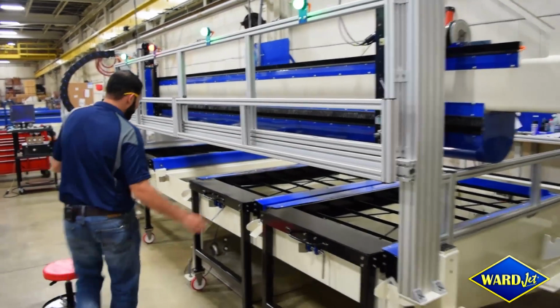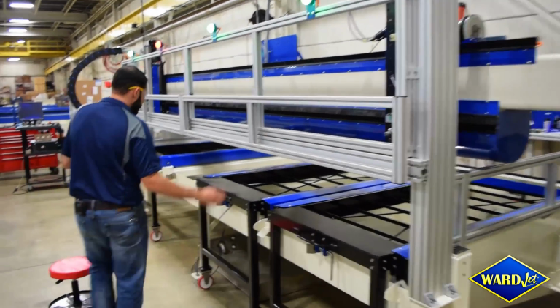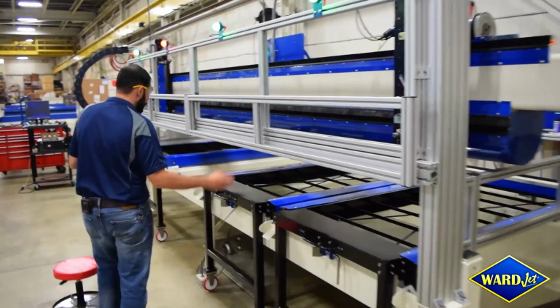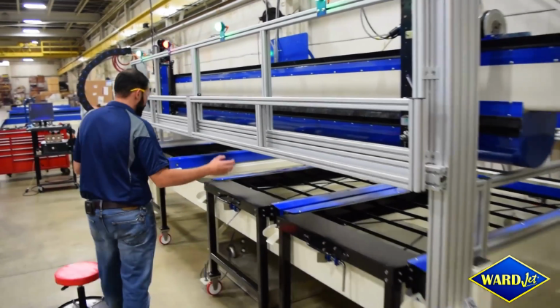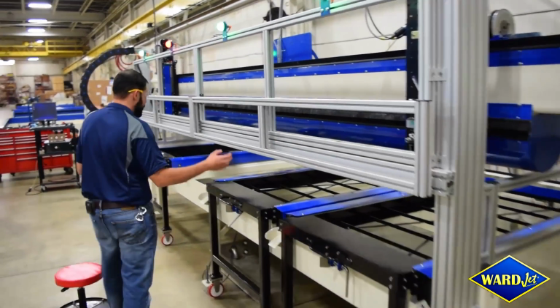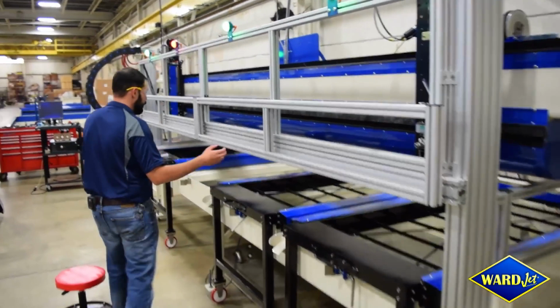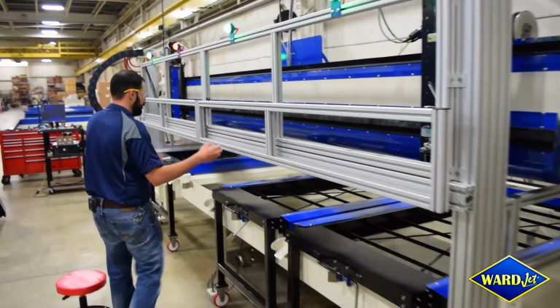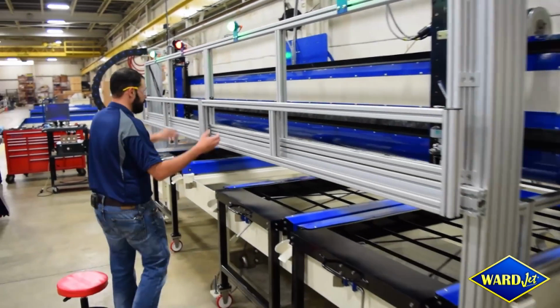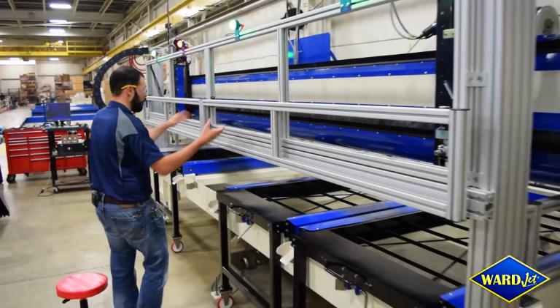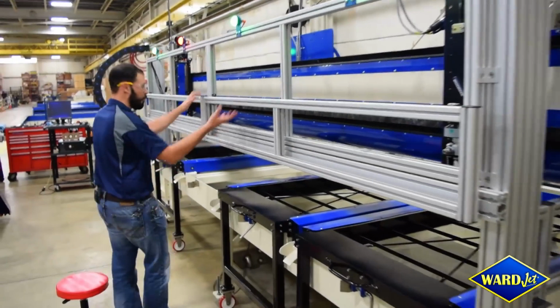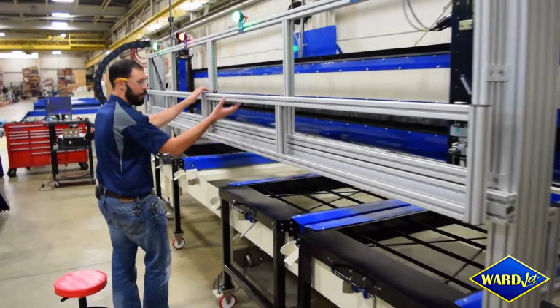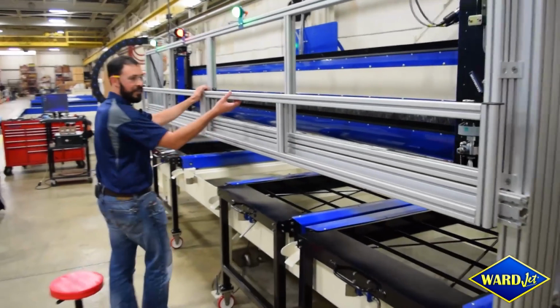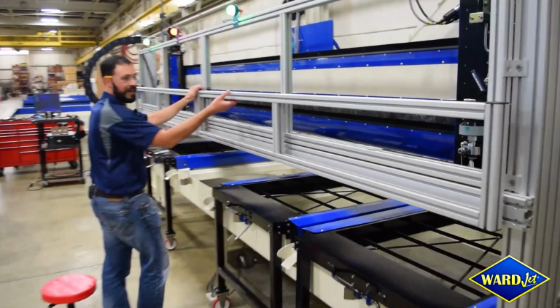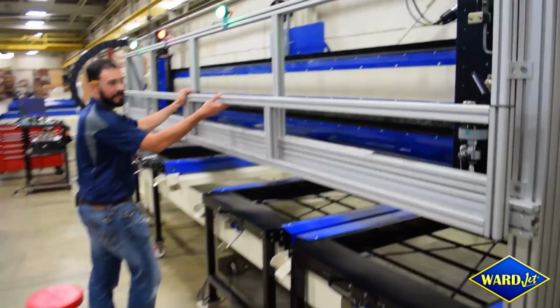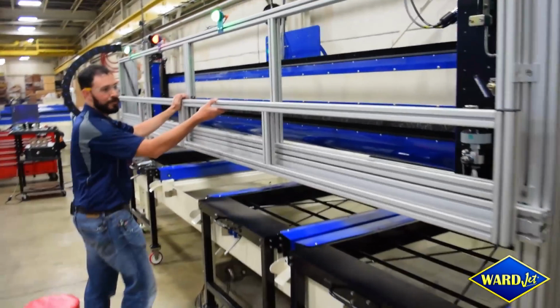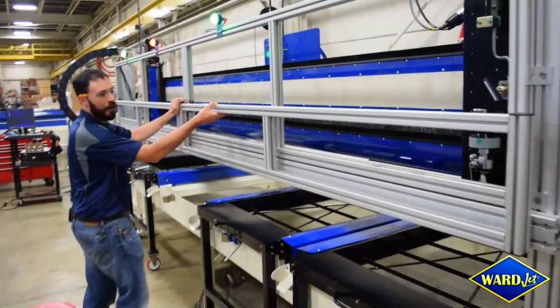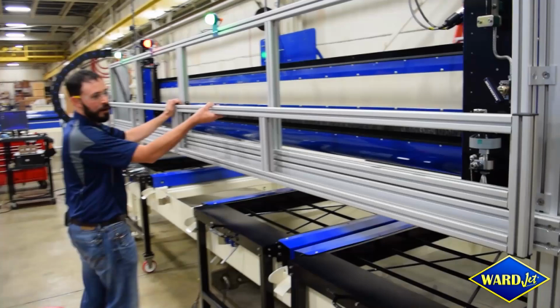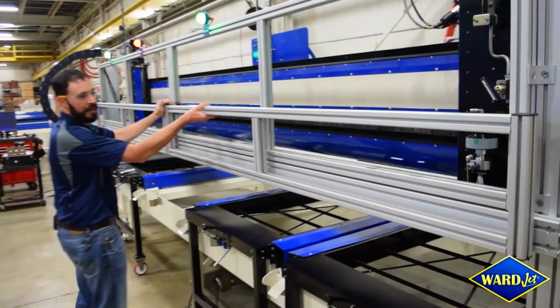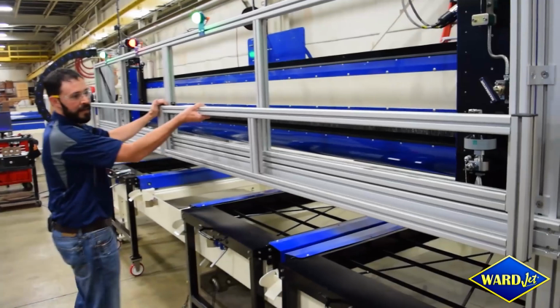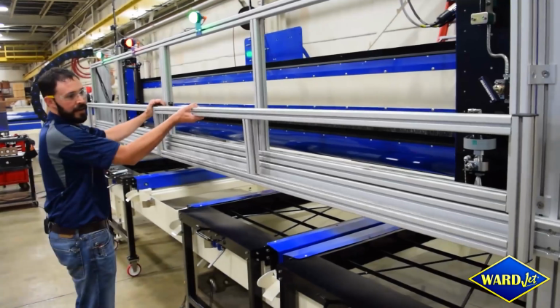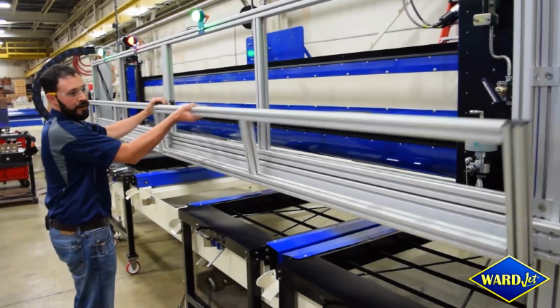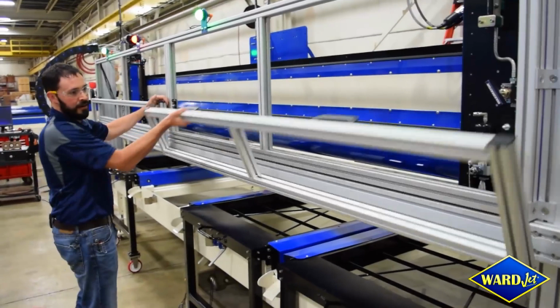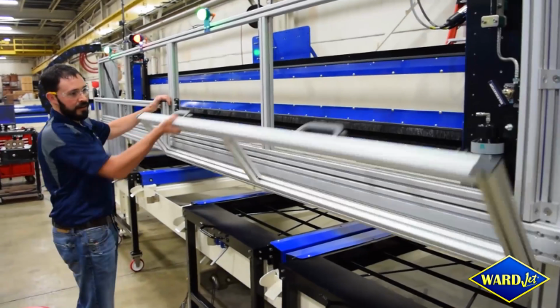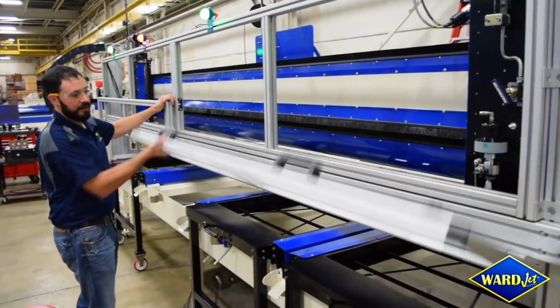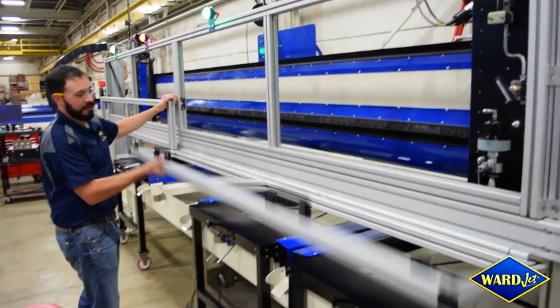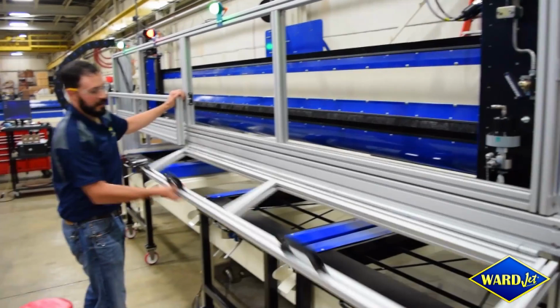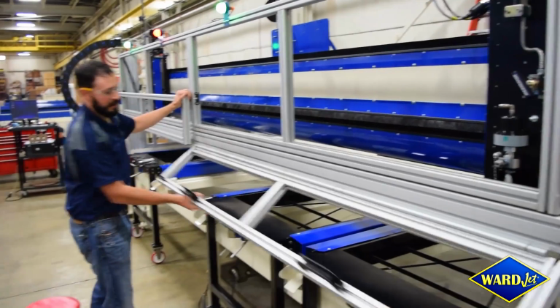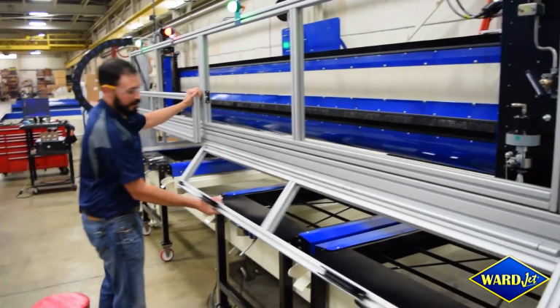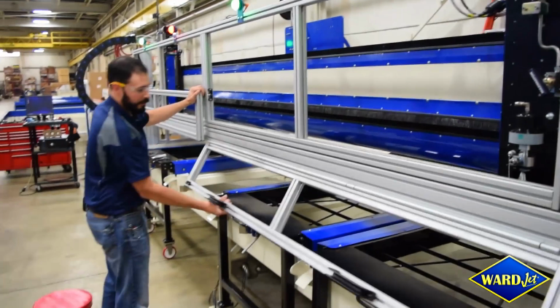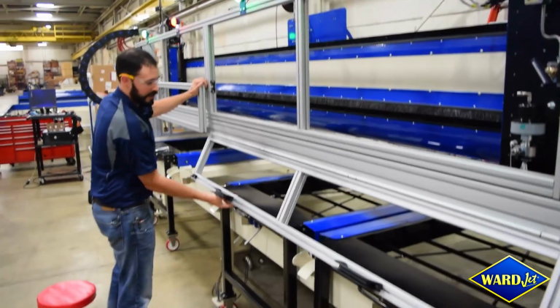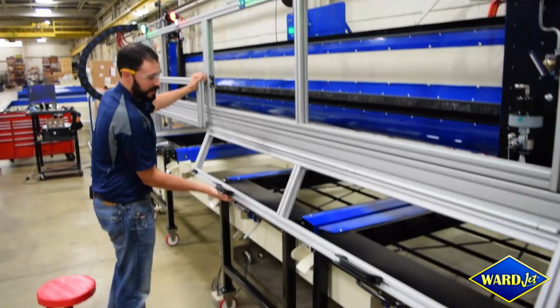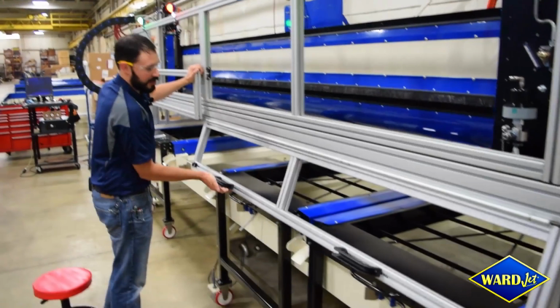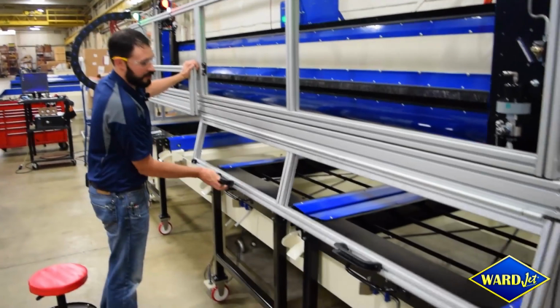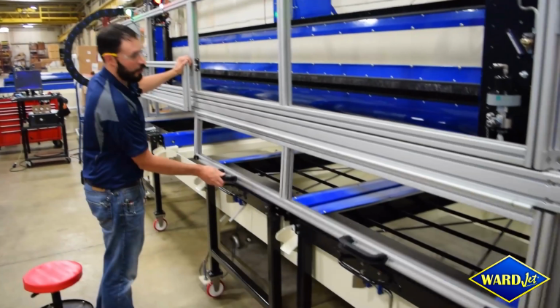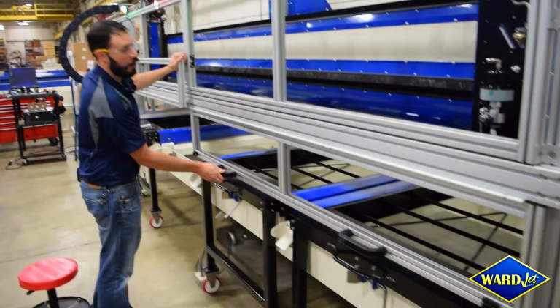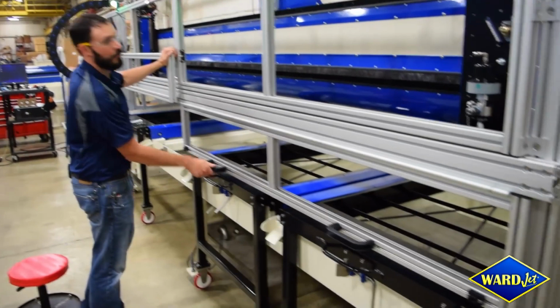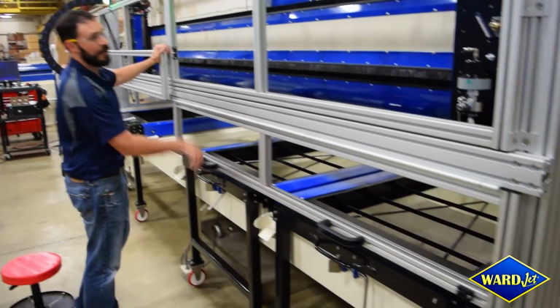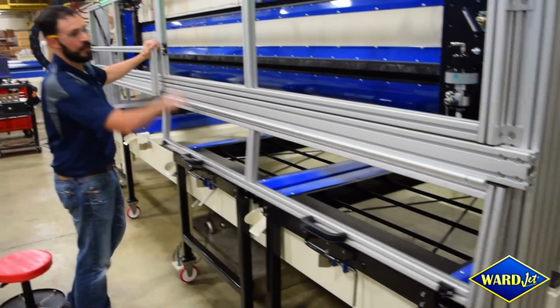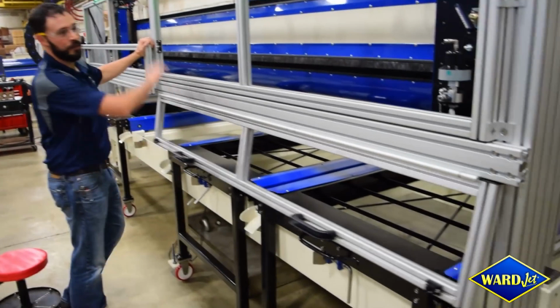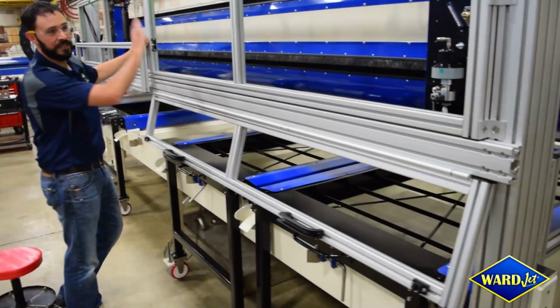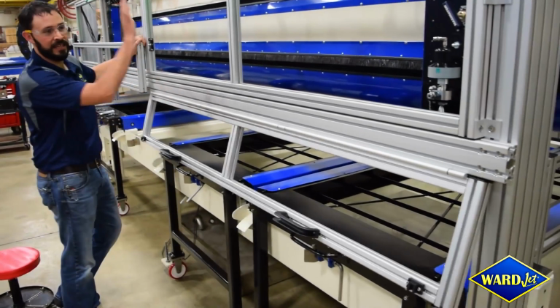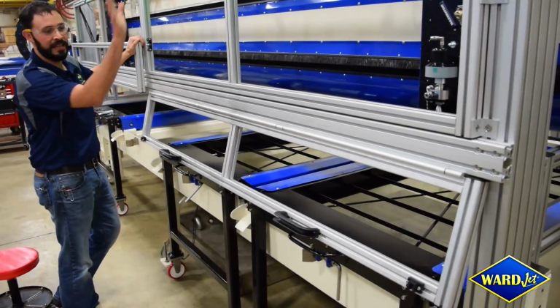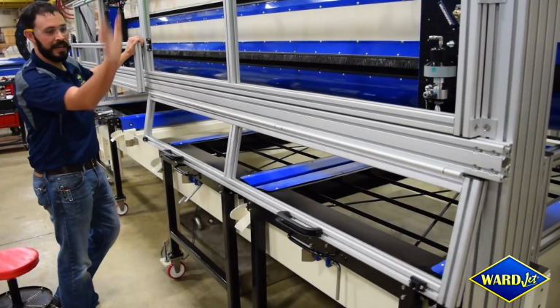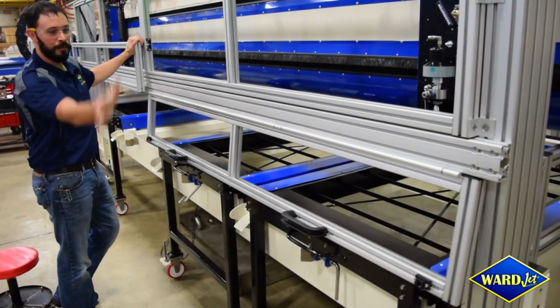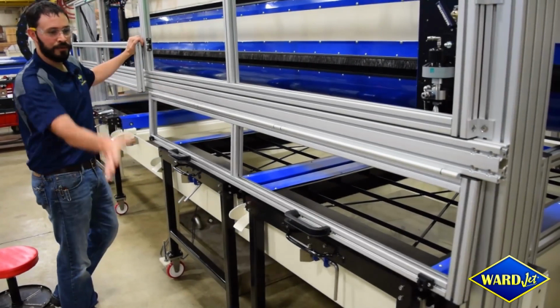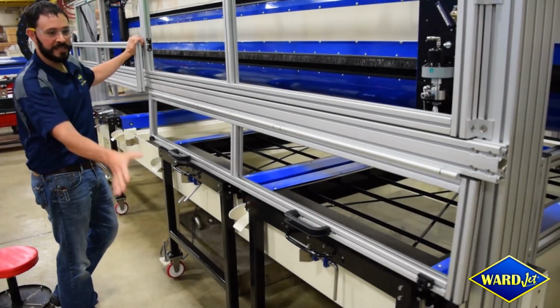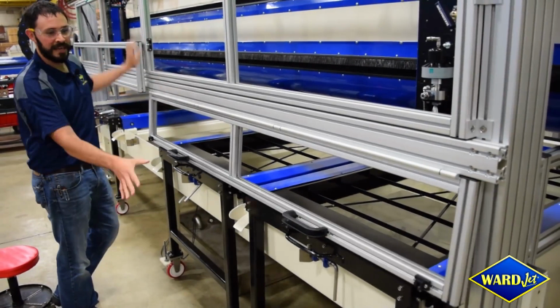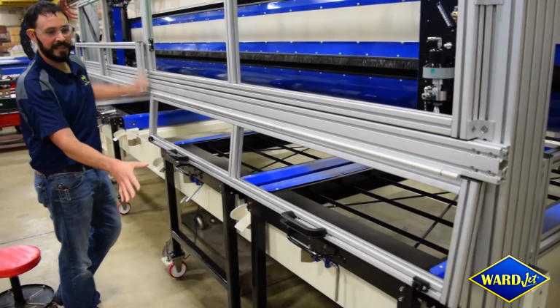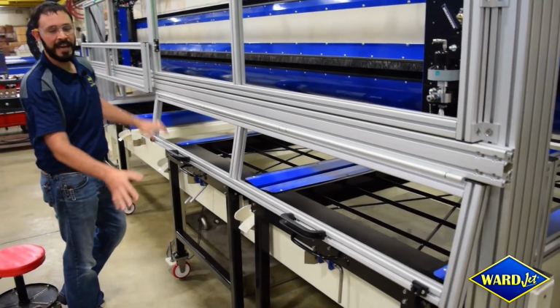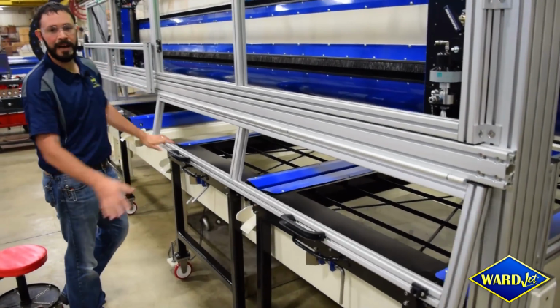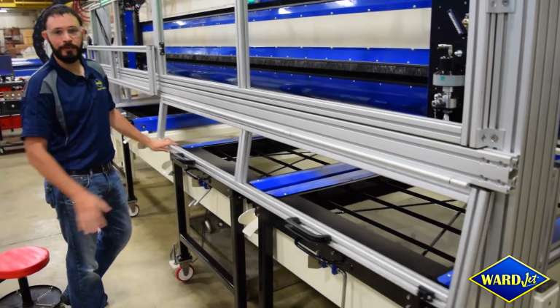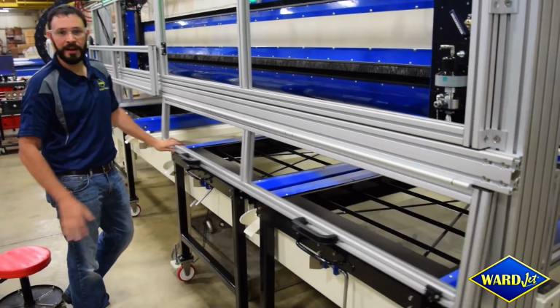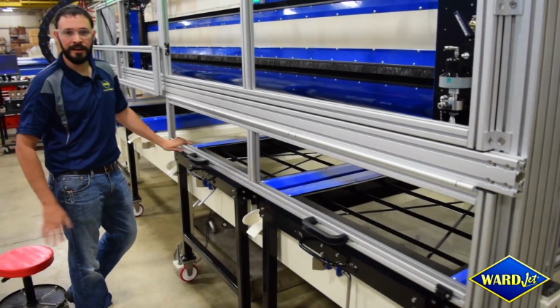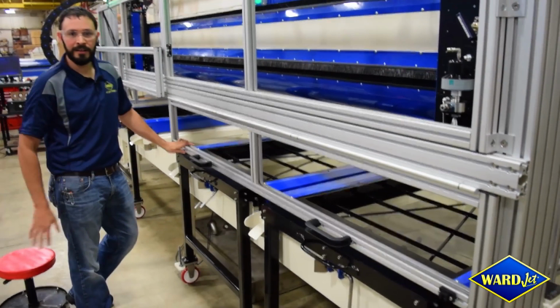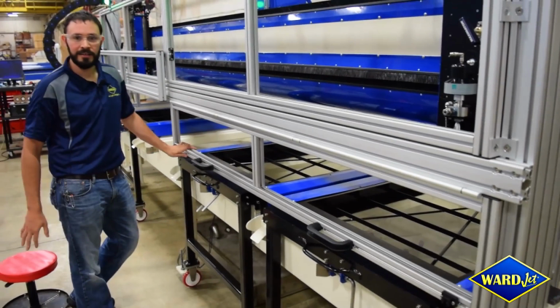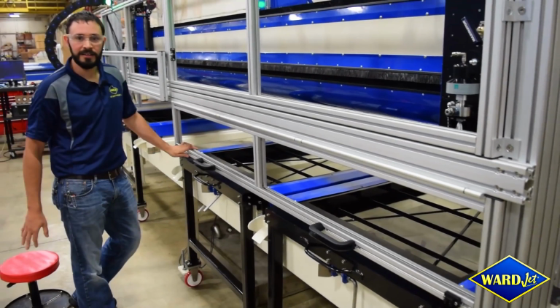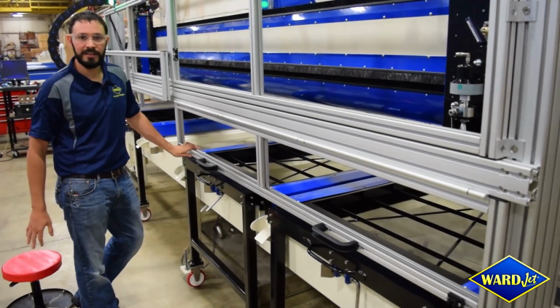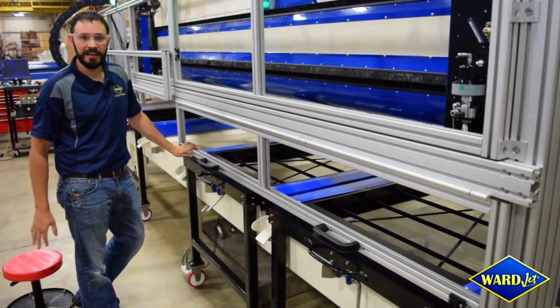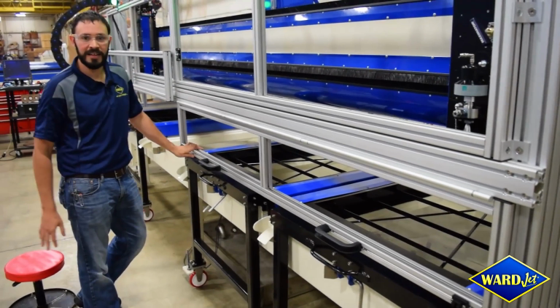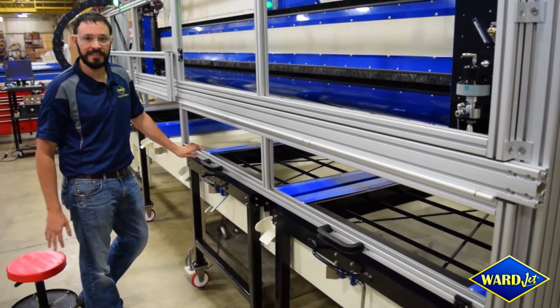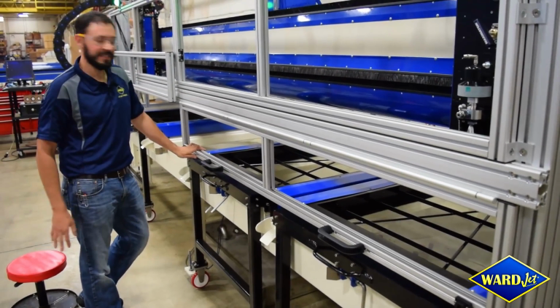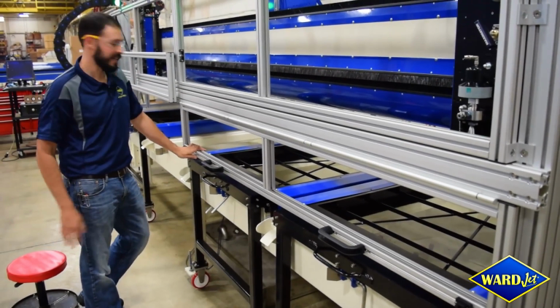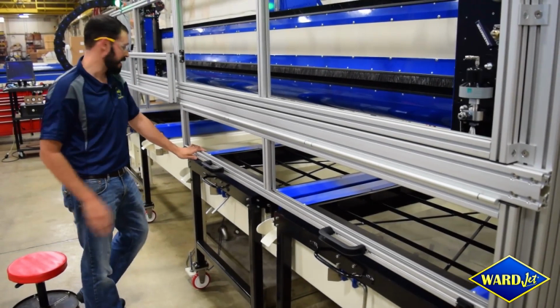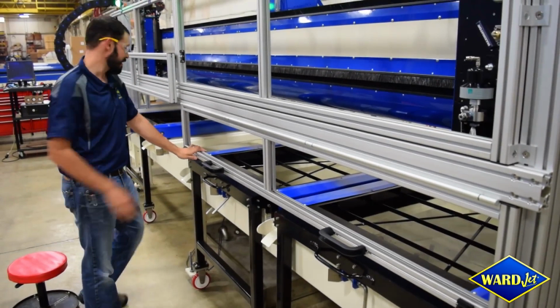Moving forward, we've got some guarding here which will all be closed in to help protect the operator as he's cutting.